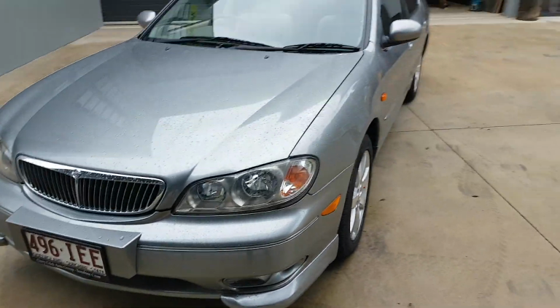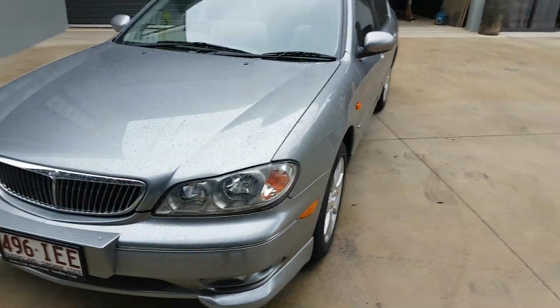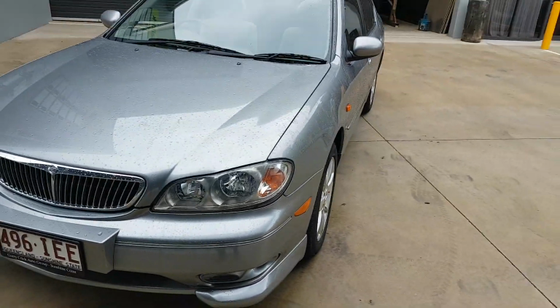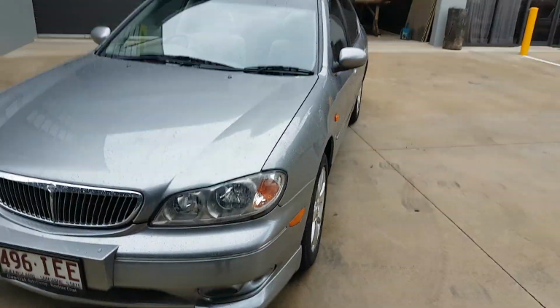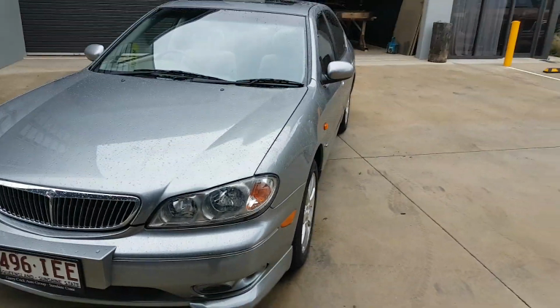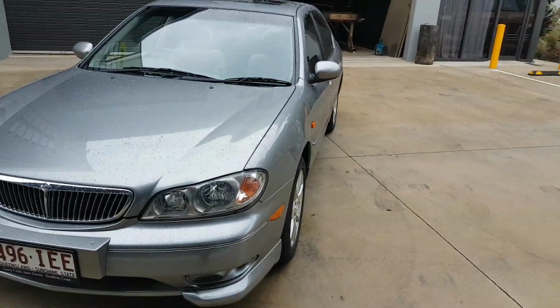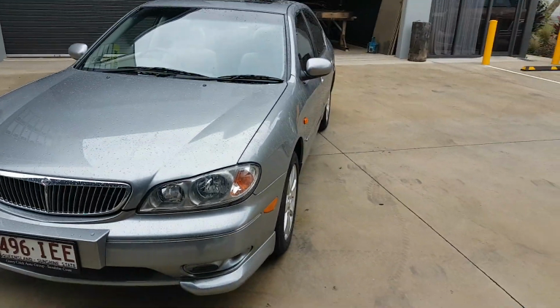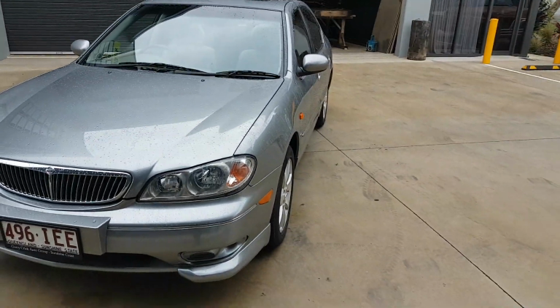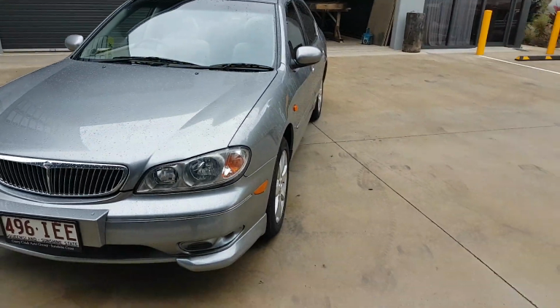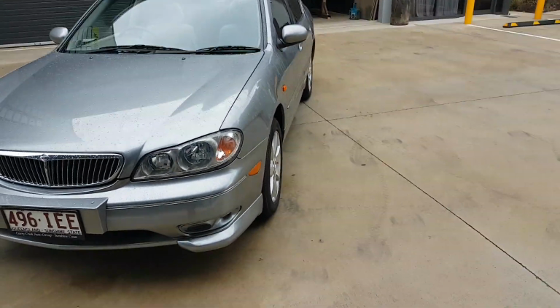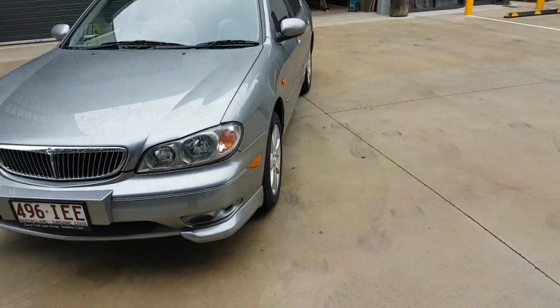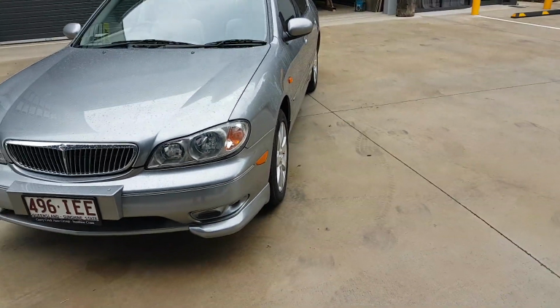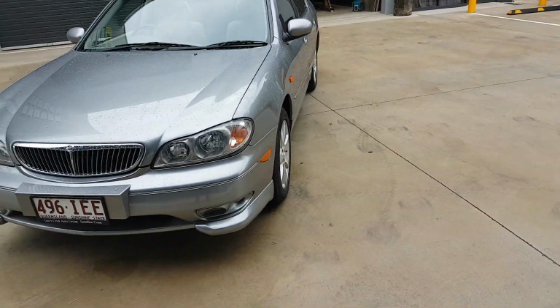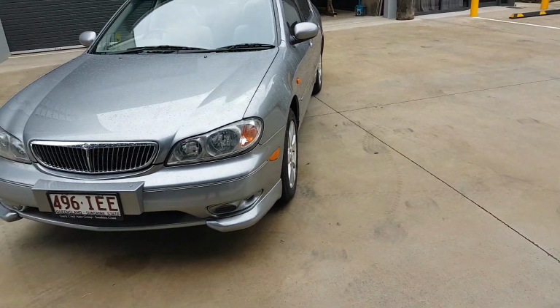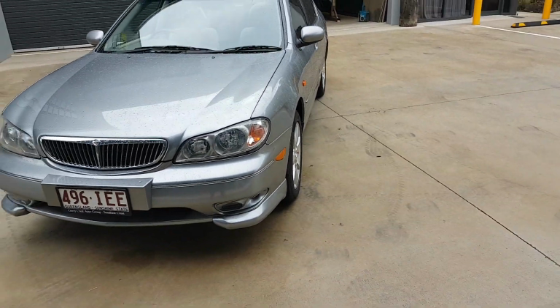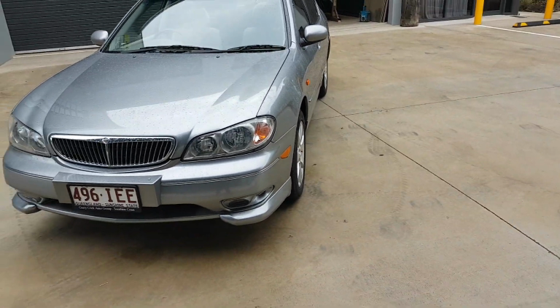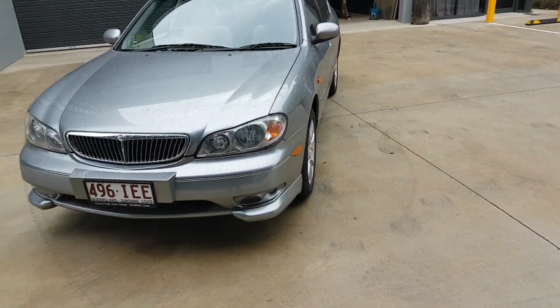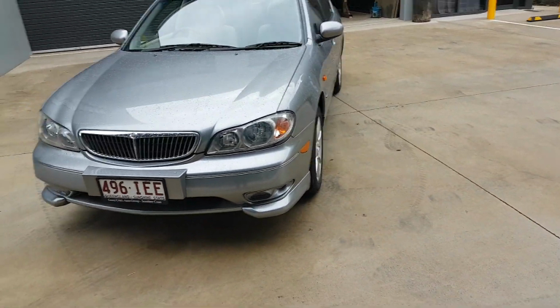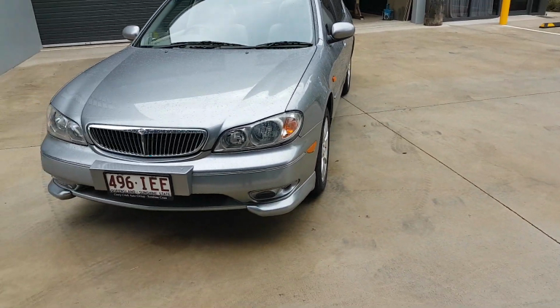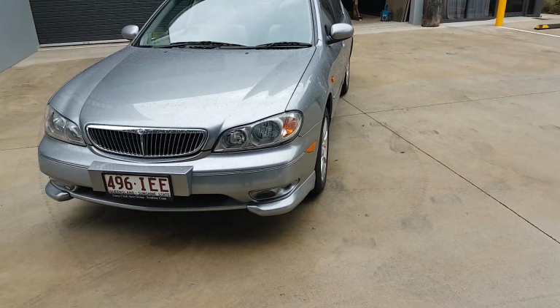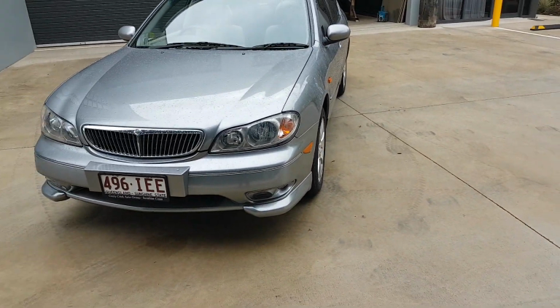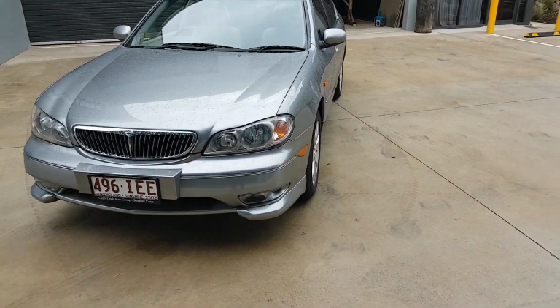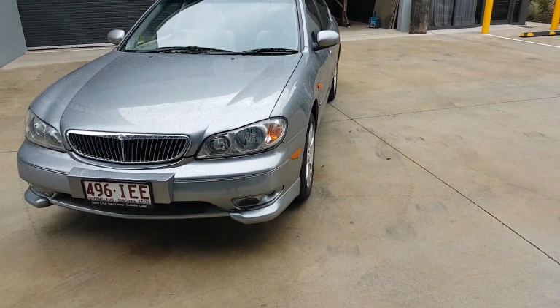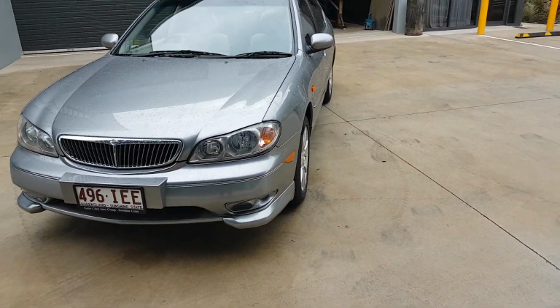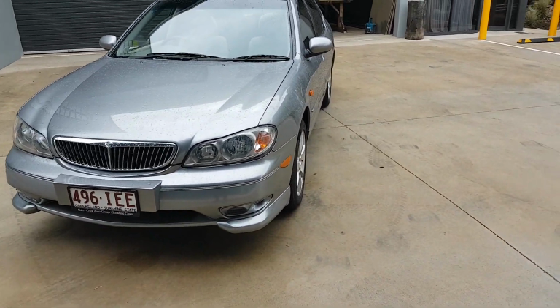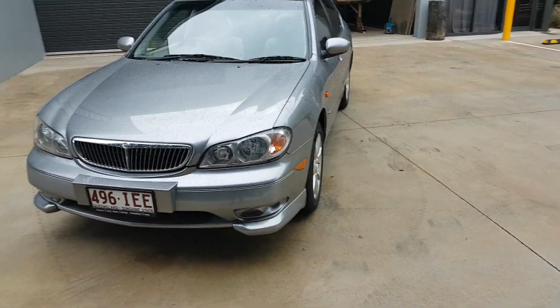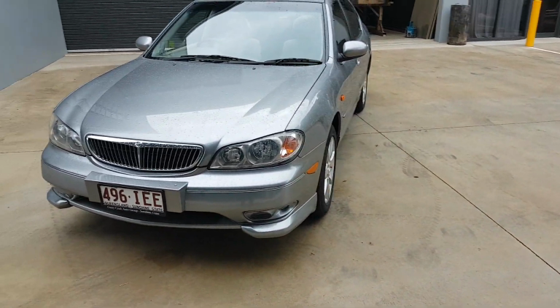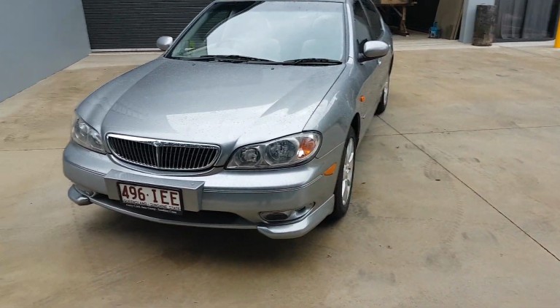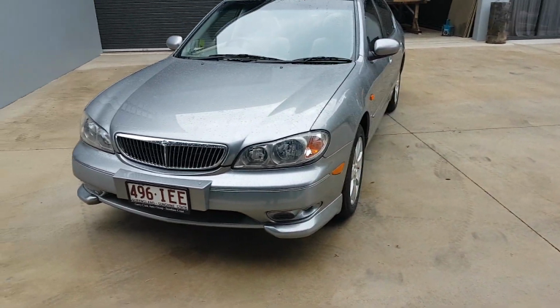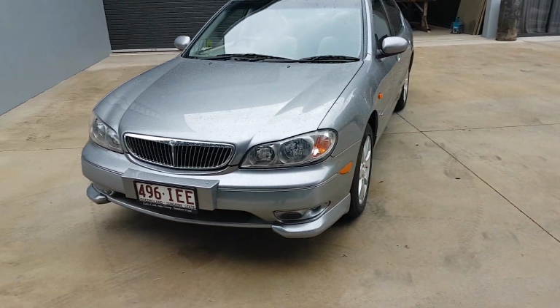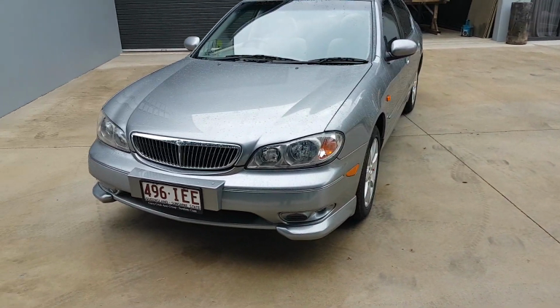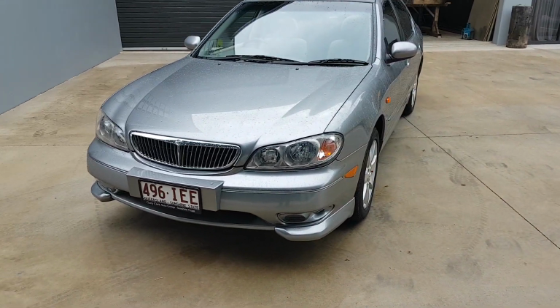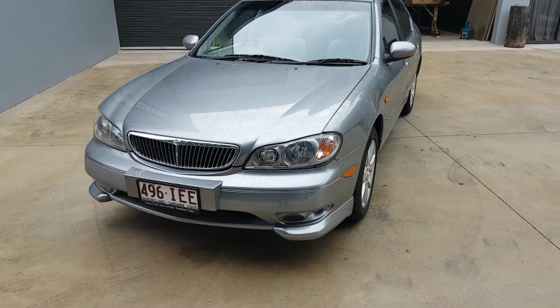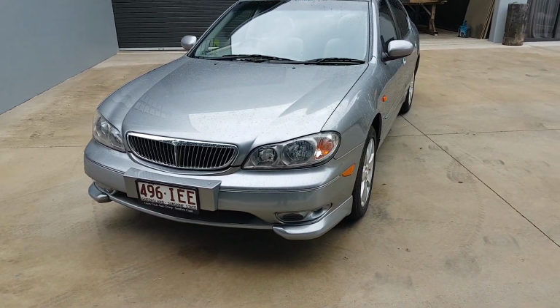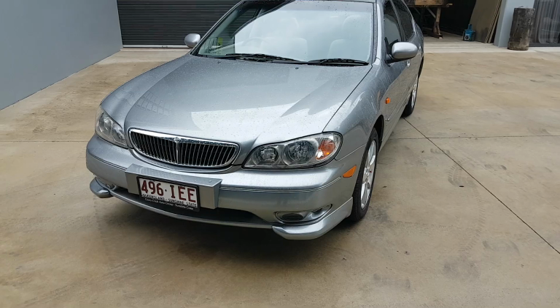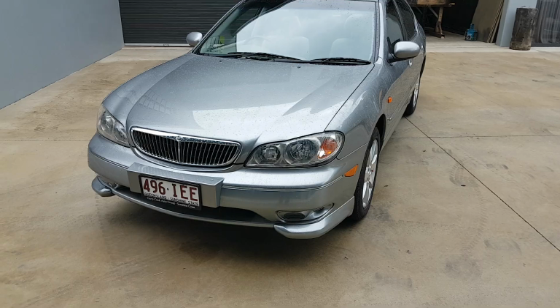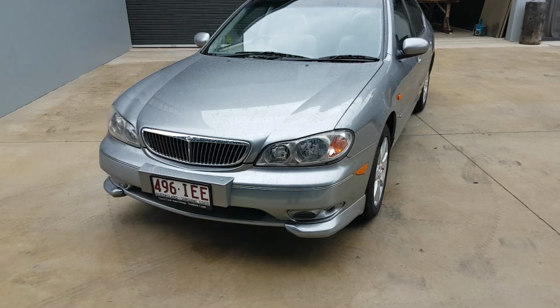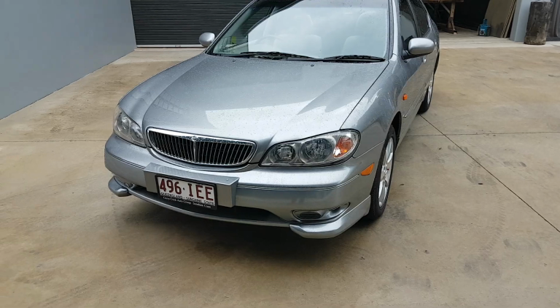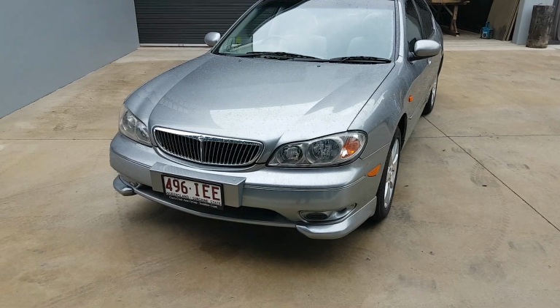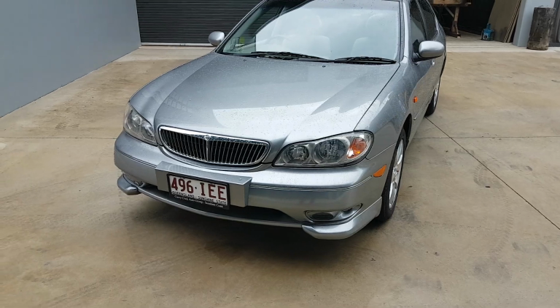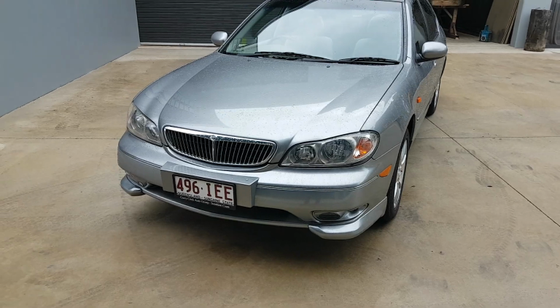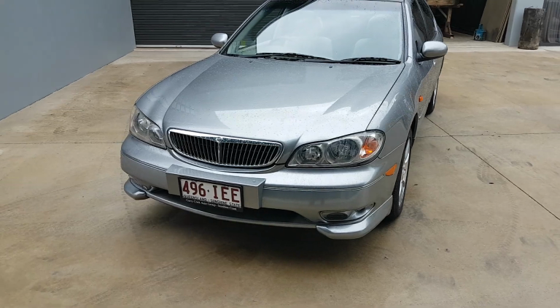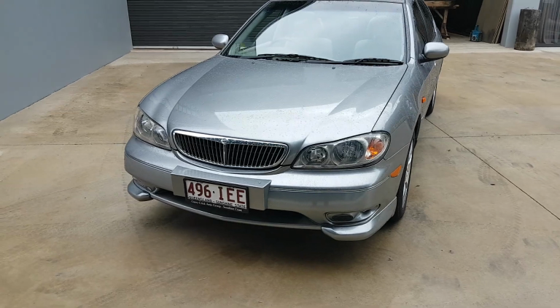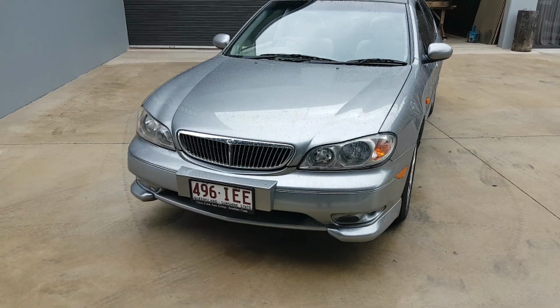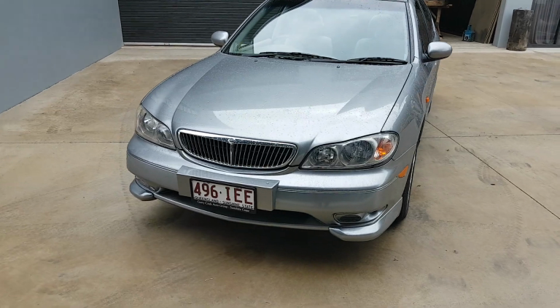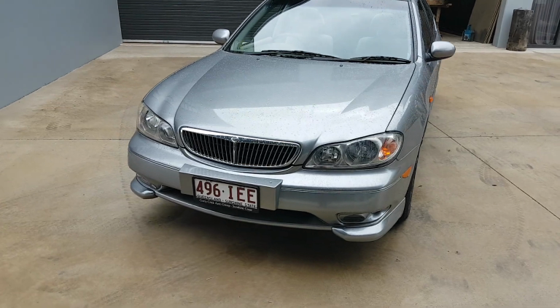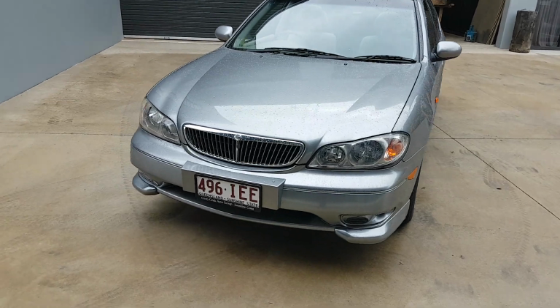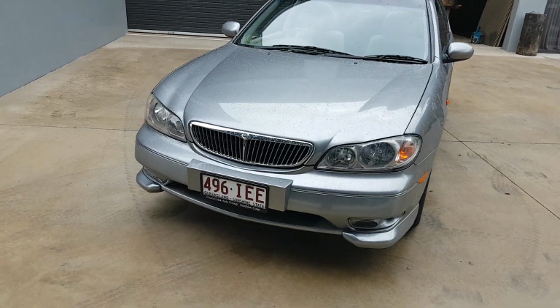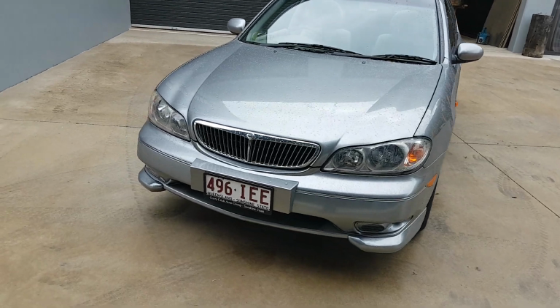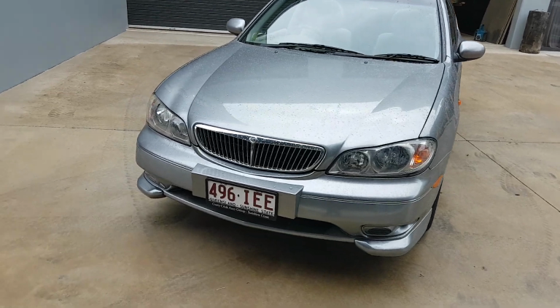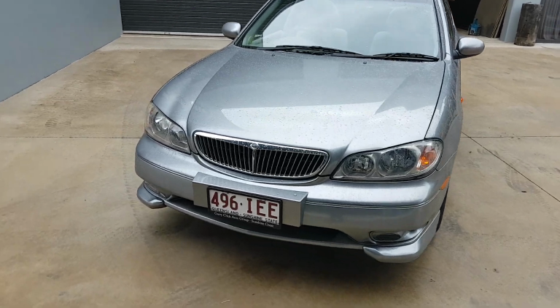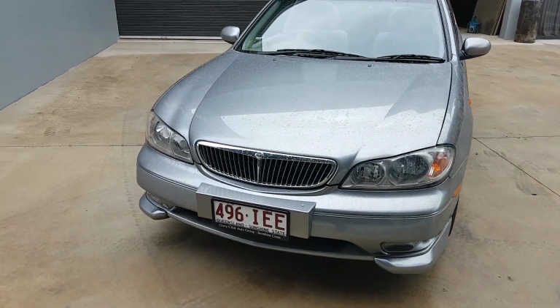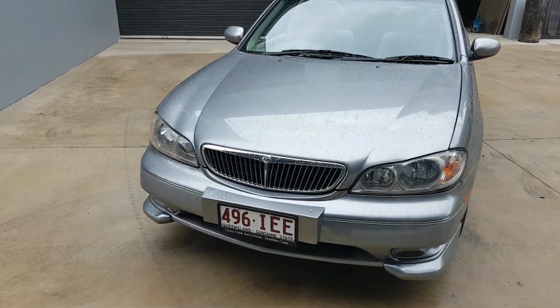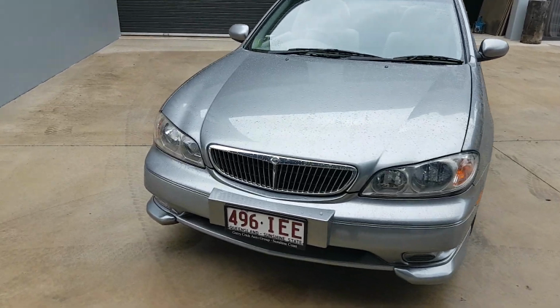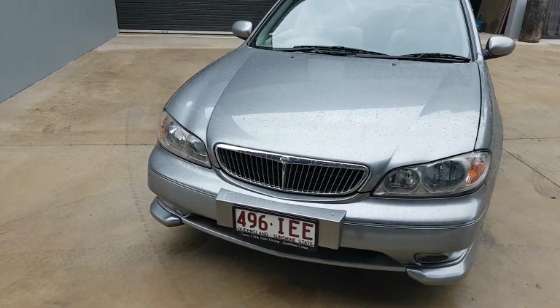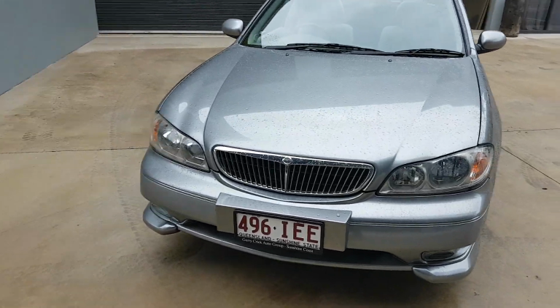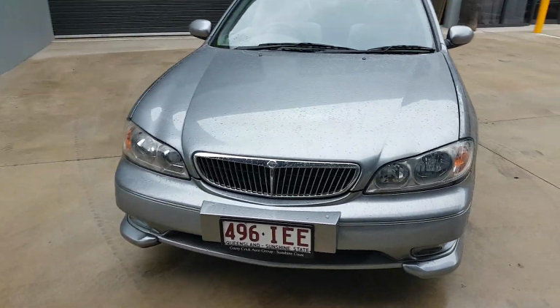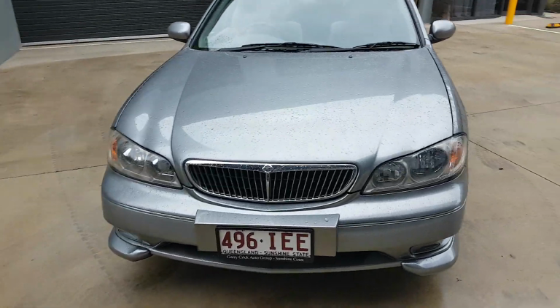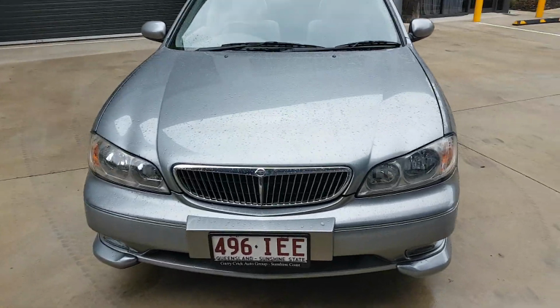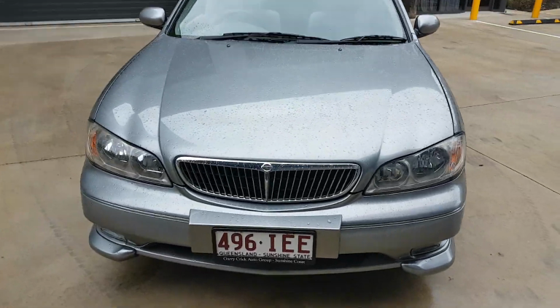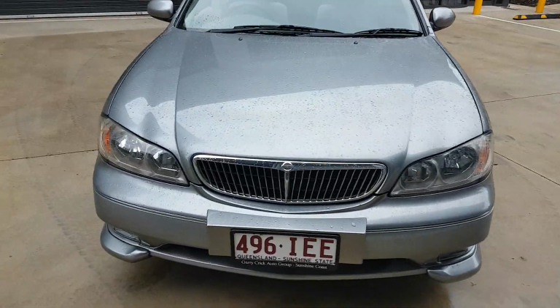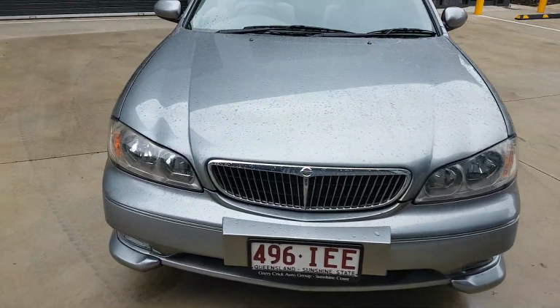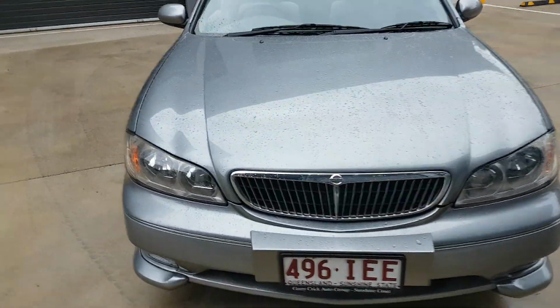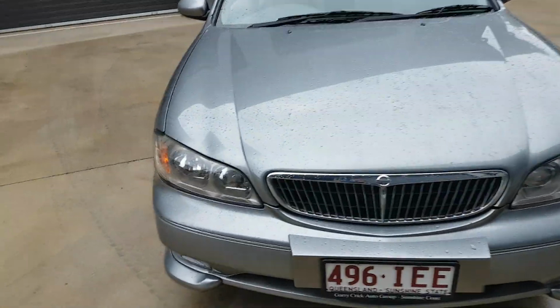We have a business manager on site who can arrange any finance you need. If you can't make it to the dealership, we can bring the car over to you — all you have to do is inquire. Thank you.